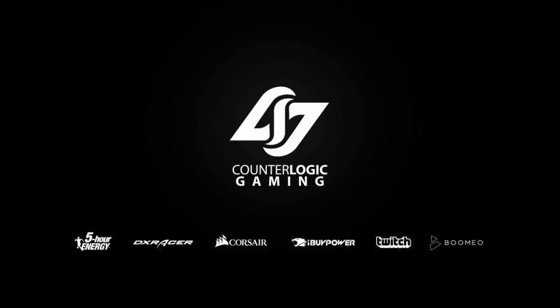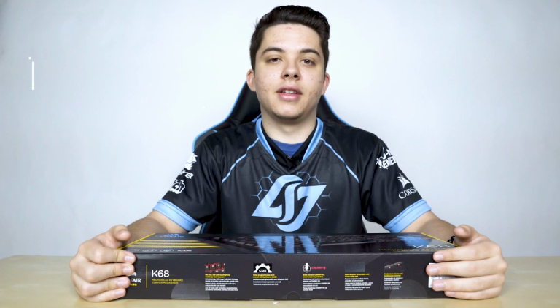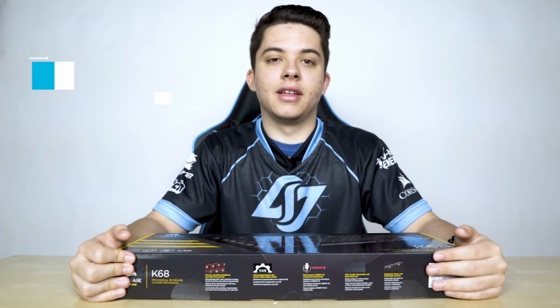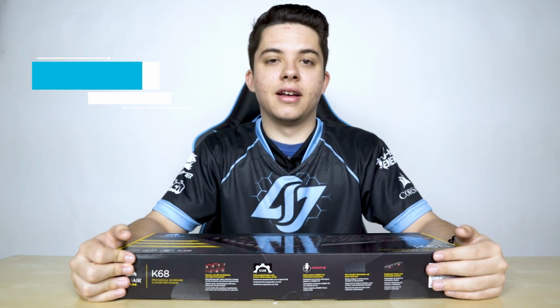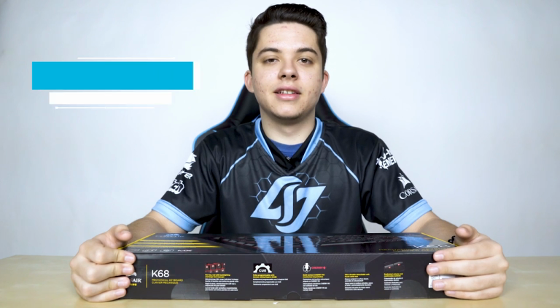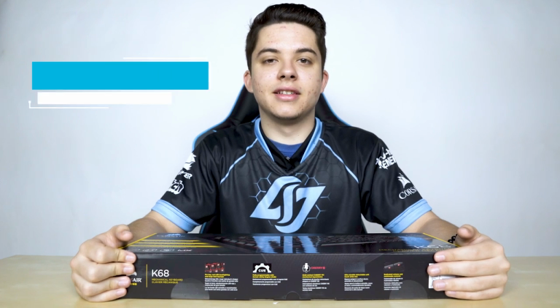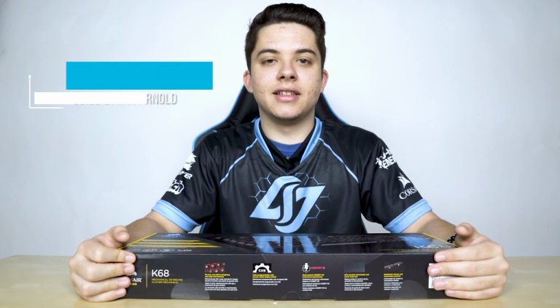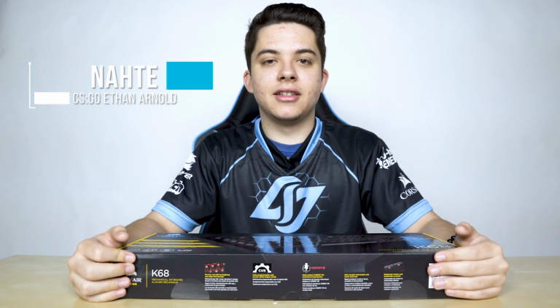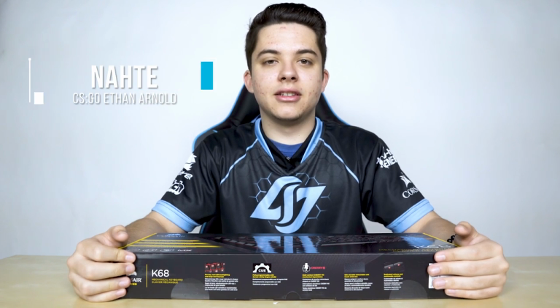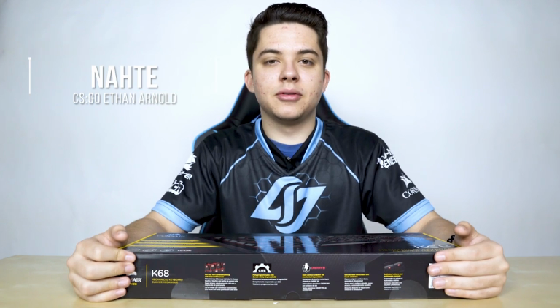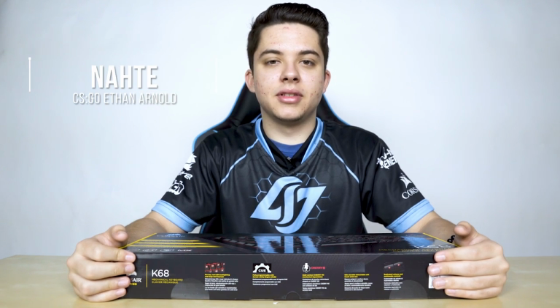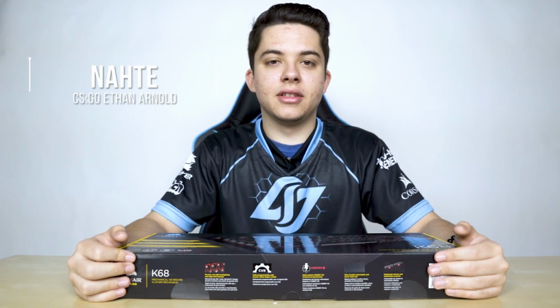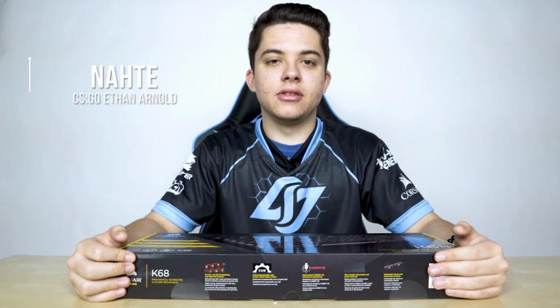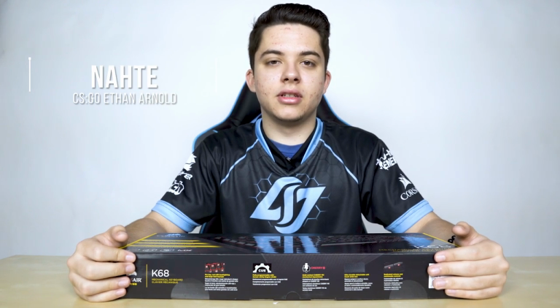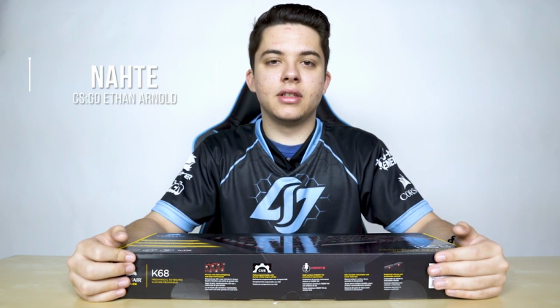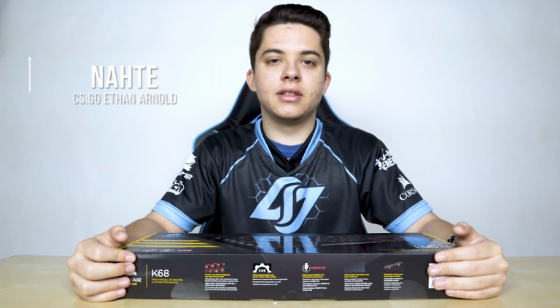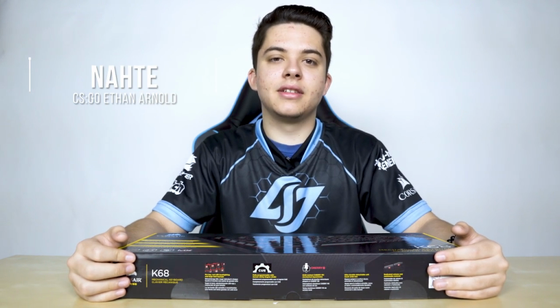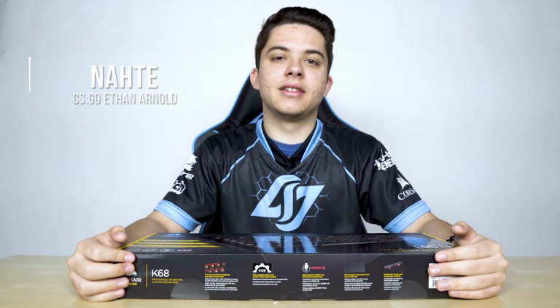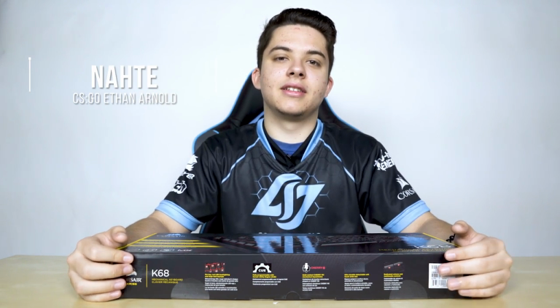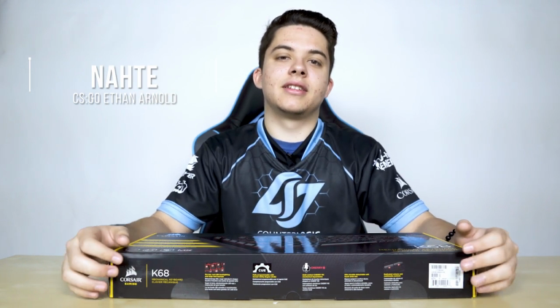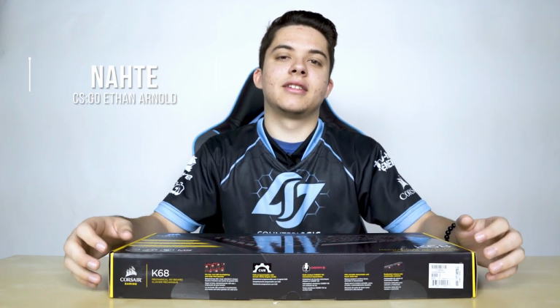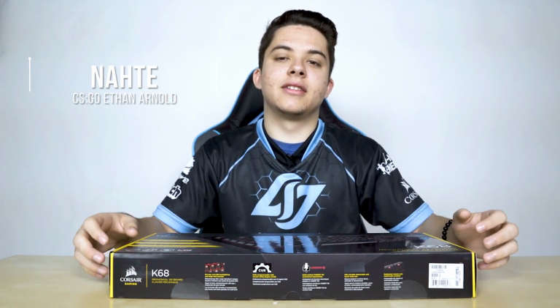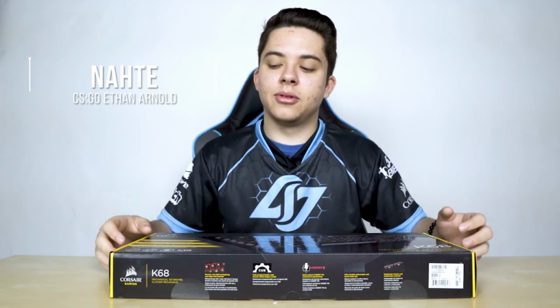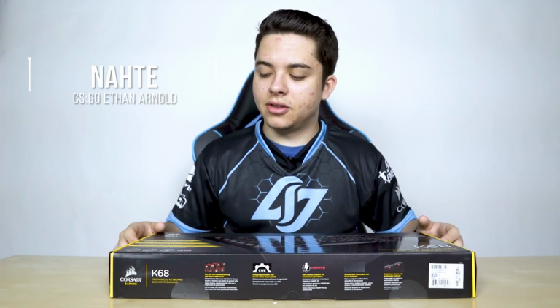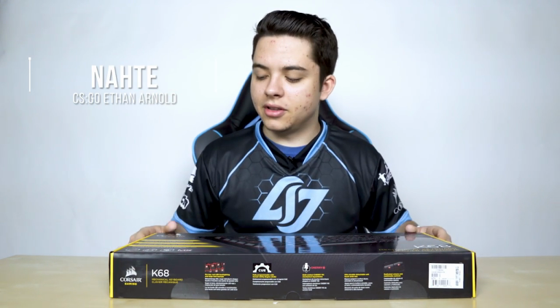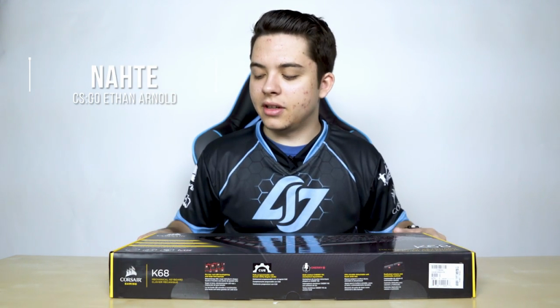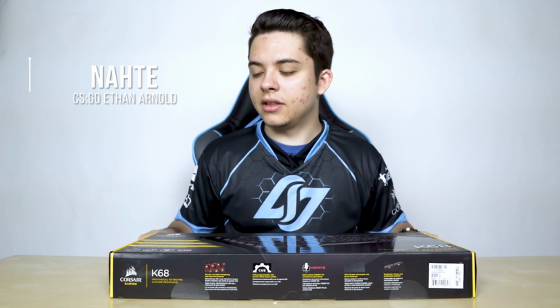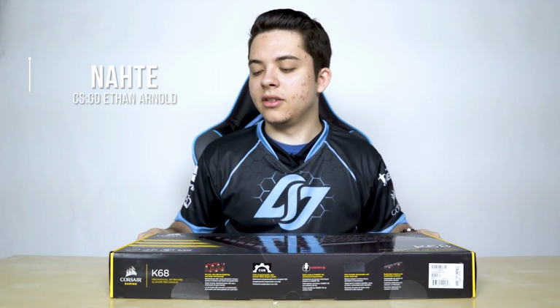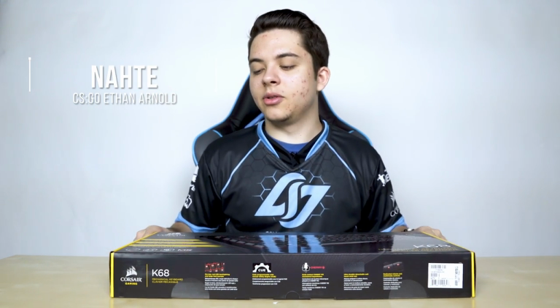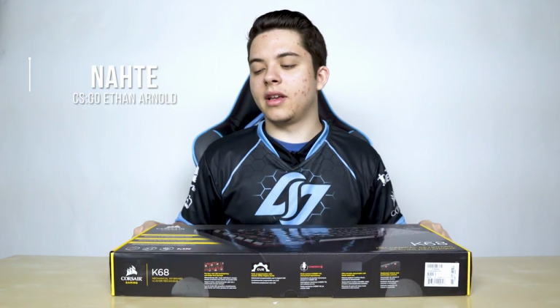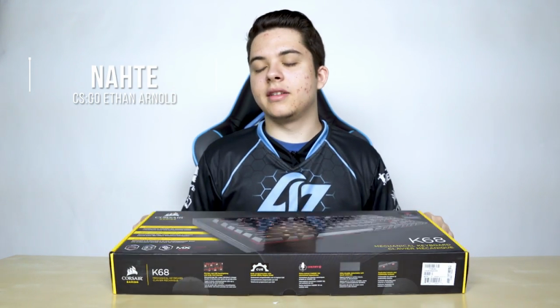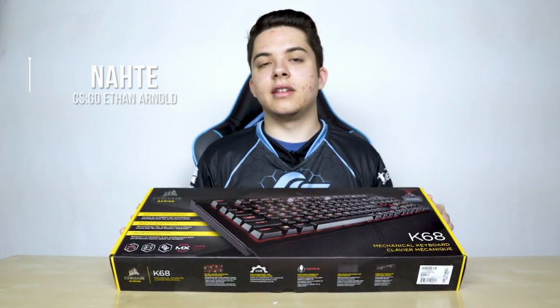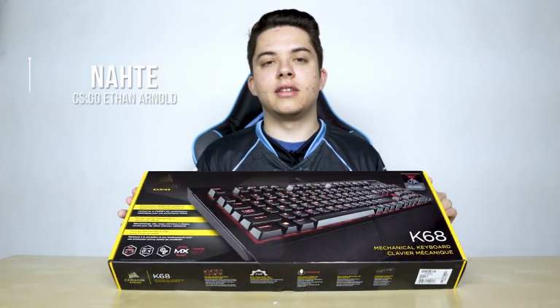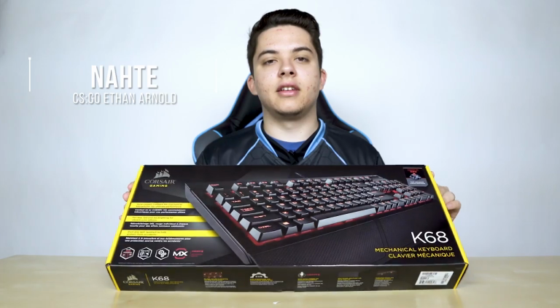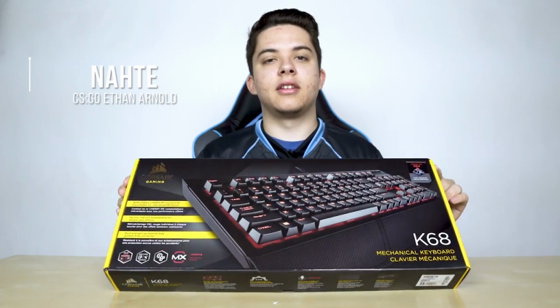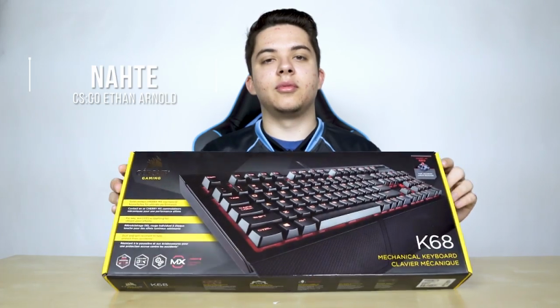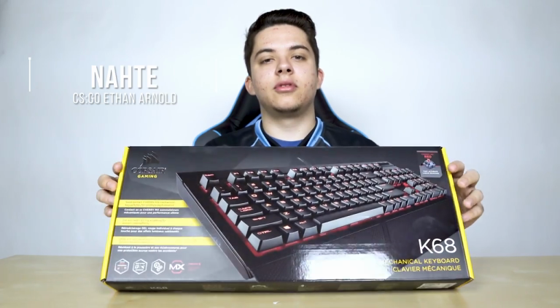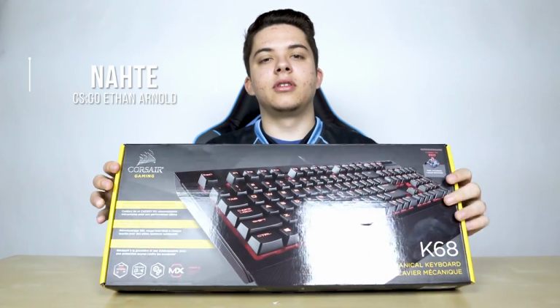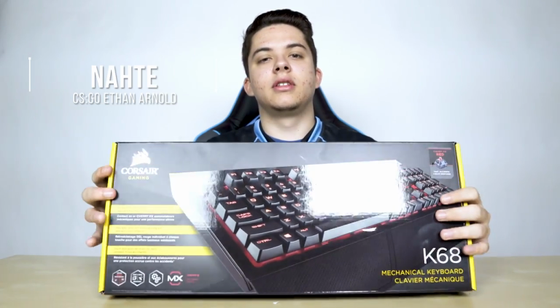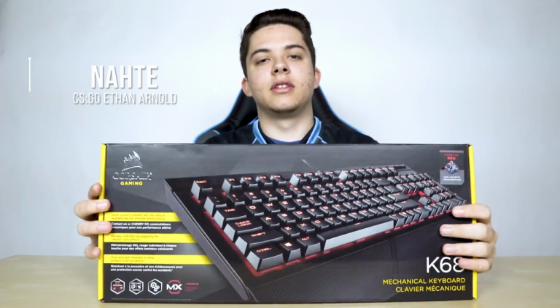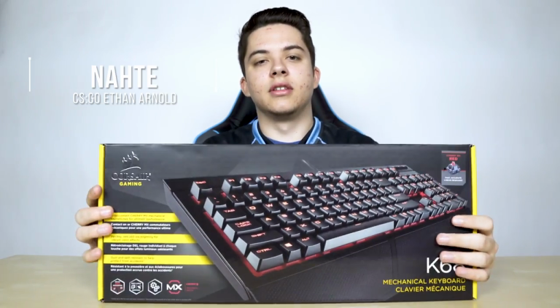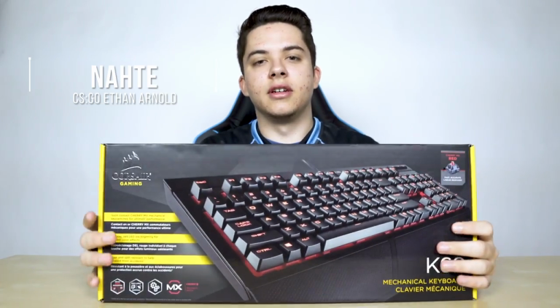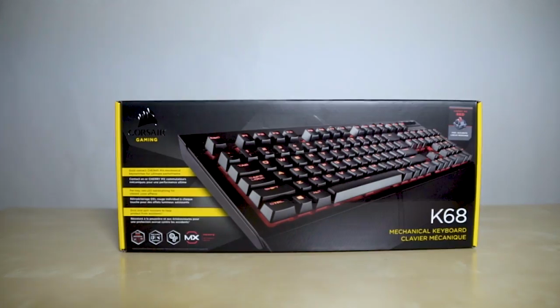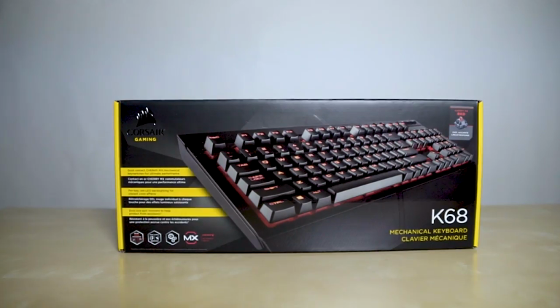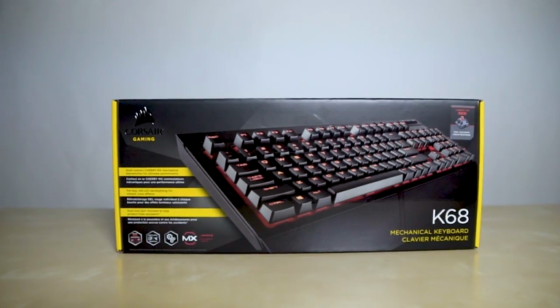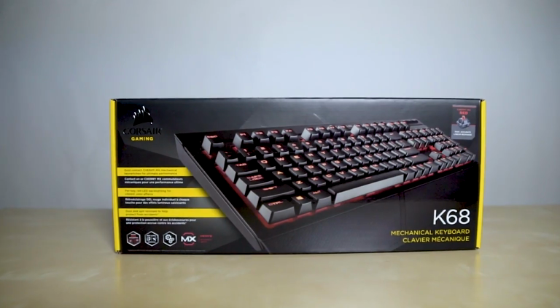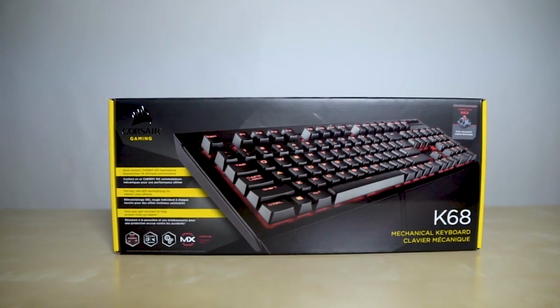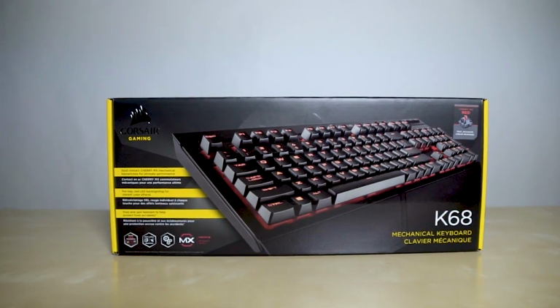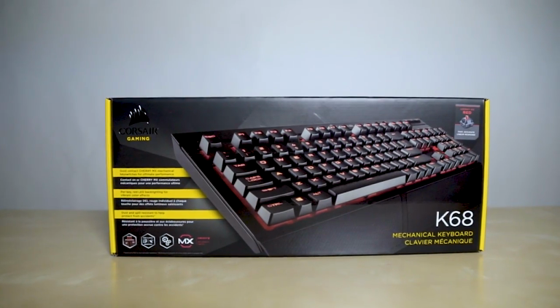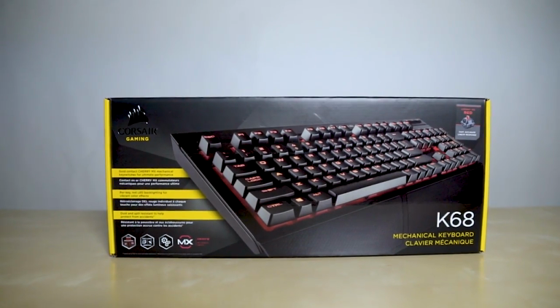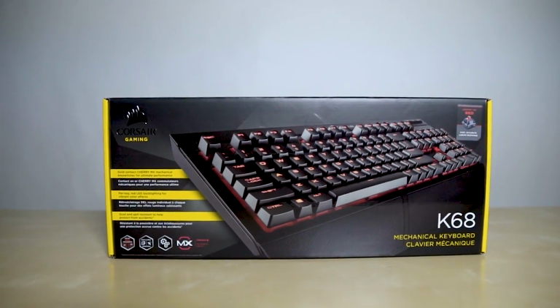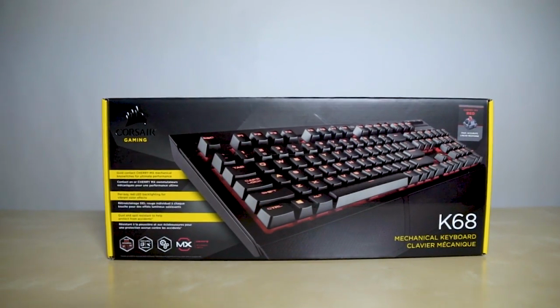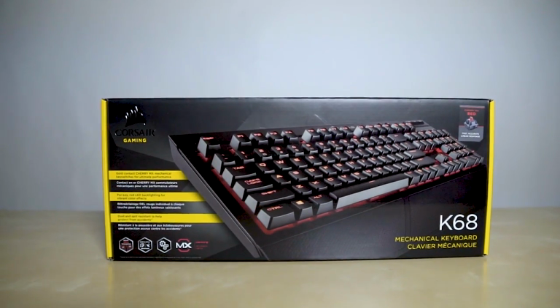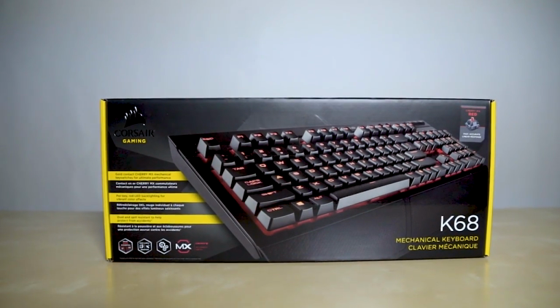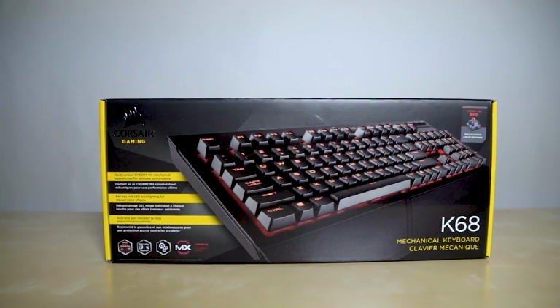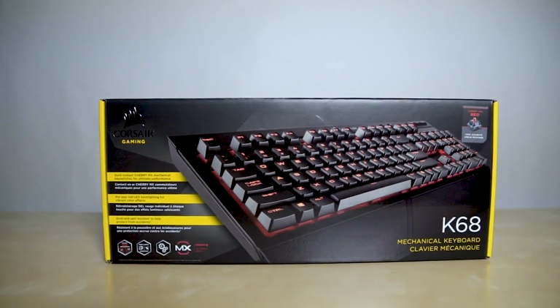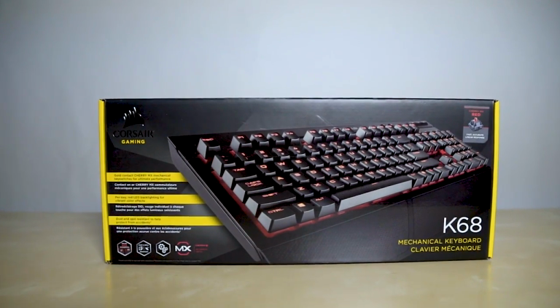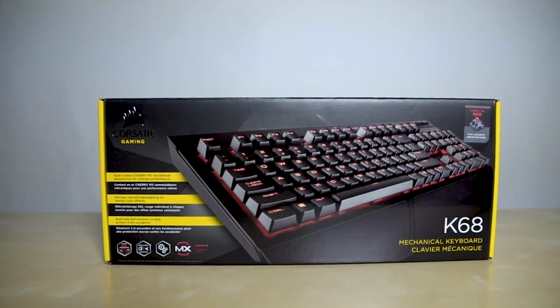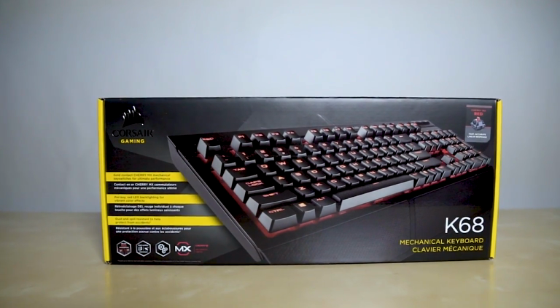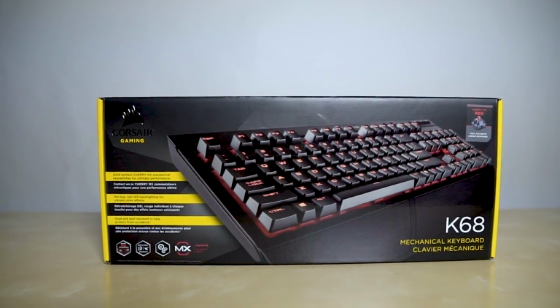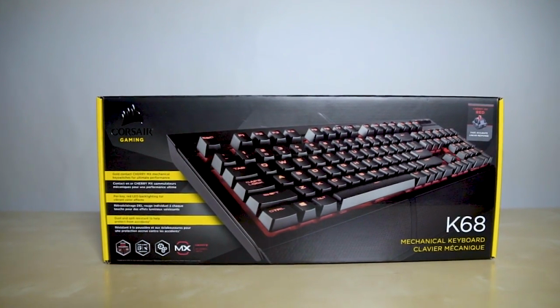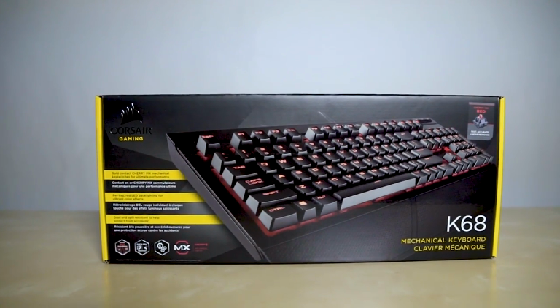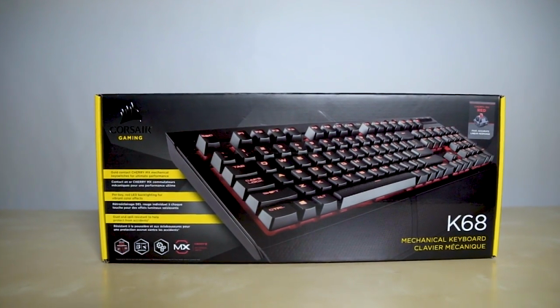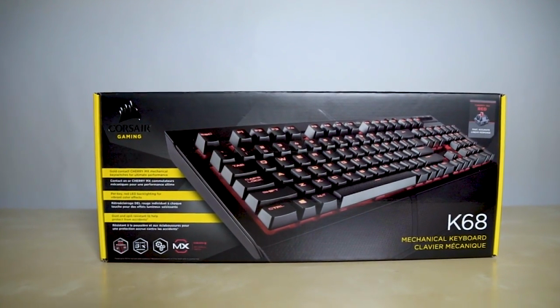Hey guys, it's Ethan from CLG. Corsair sent us their new K68 keyboards. They're spill proof and dust proof, so today we're going to try to test that out.